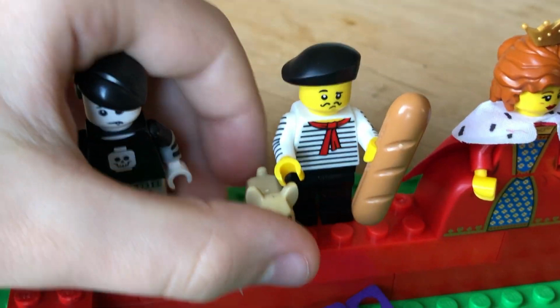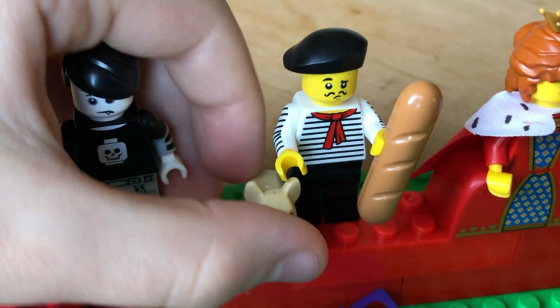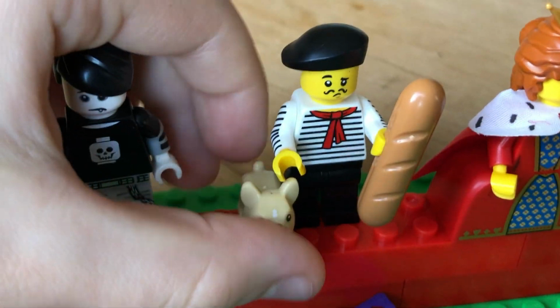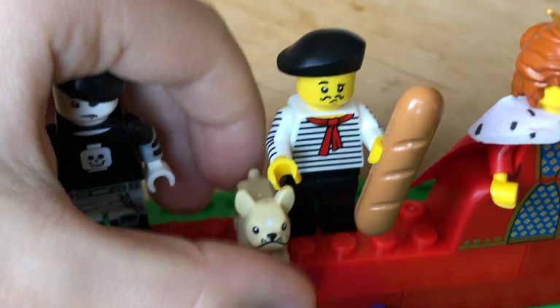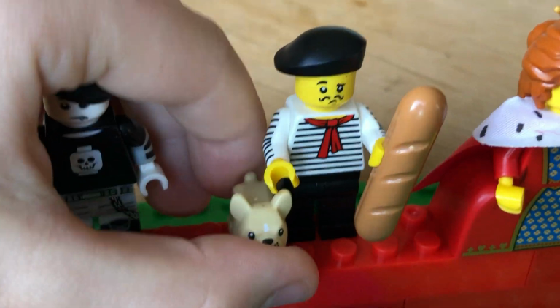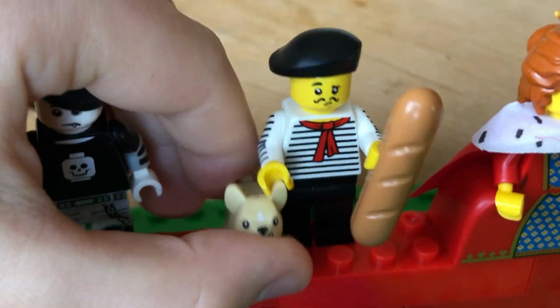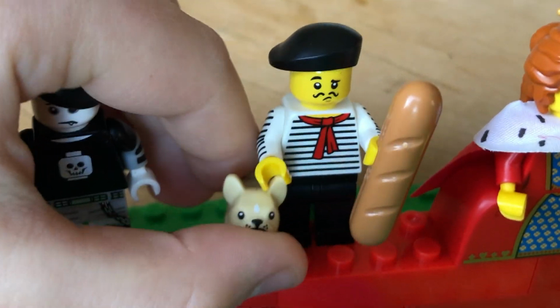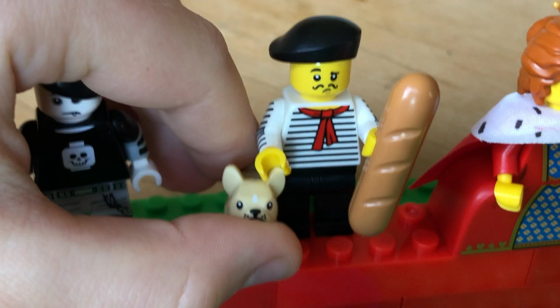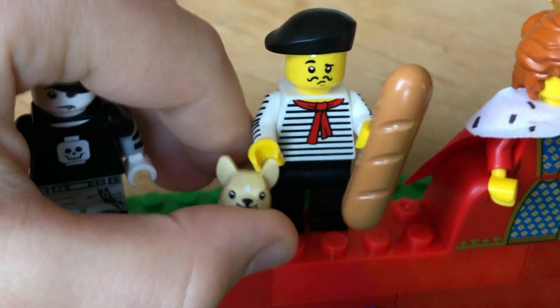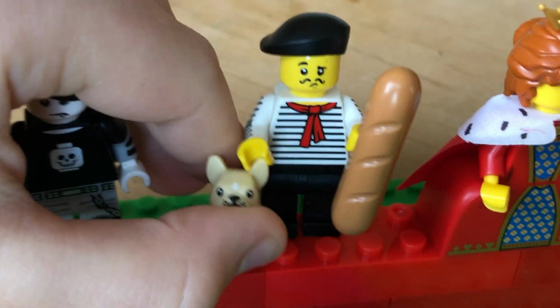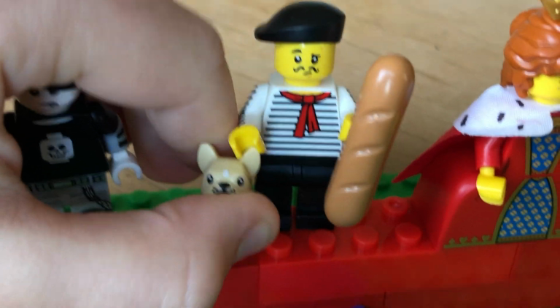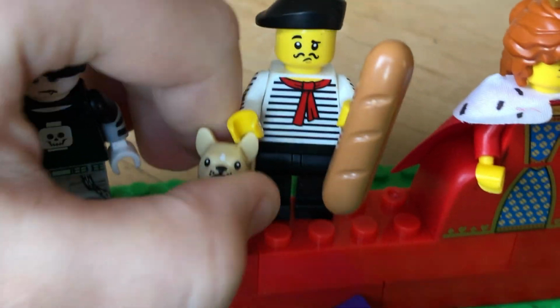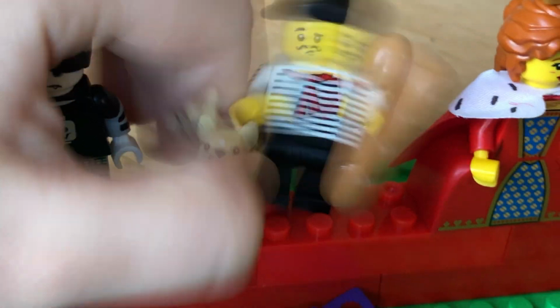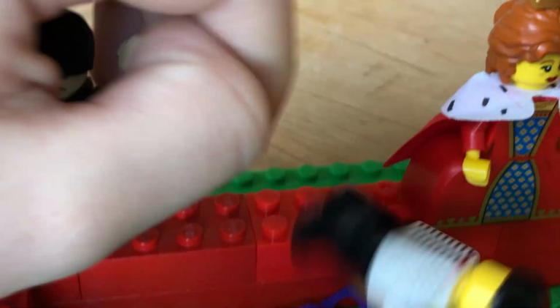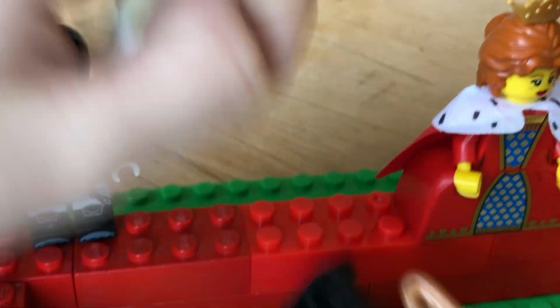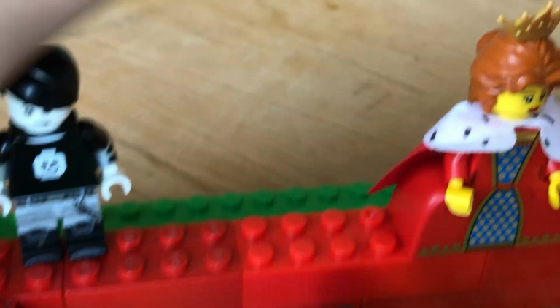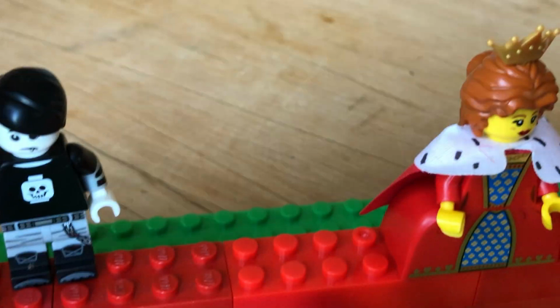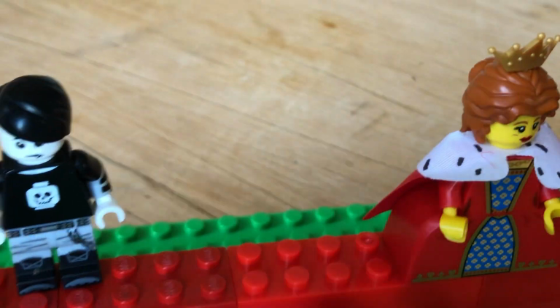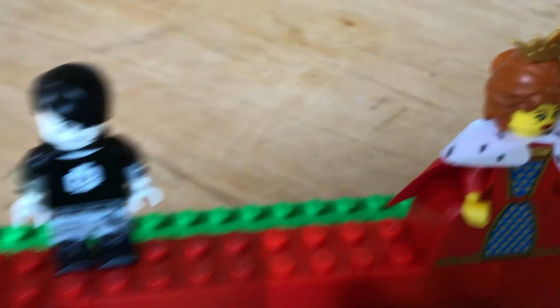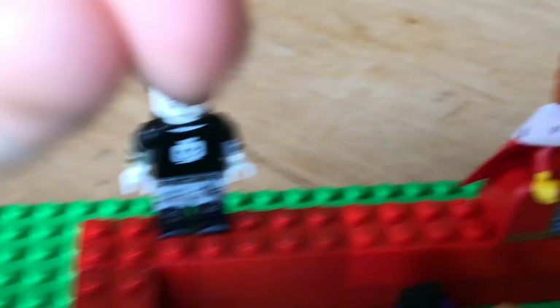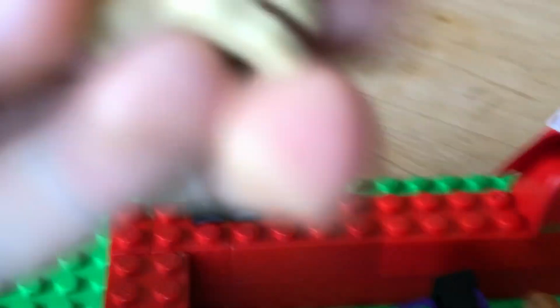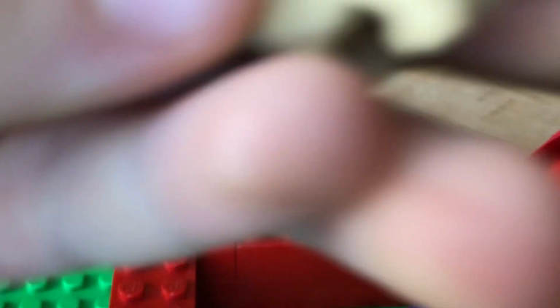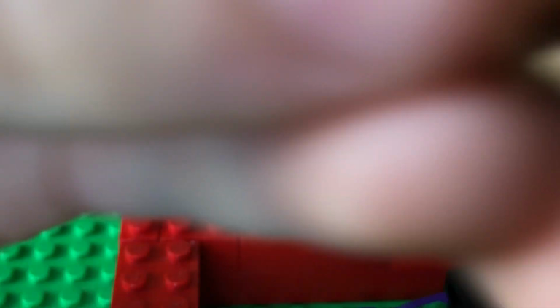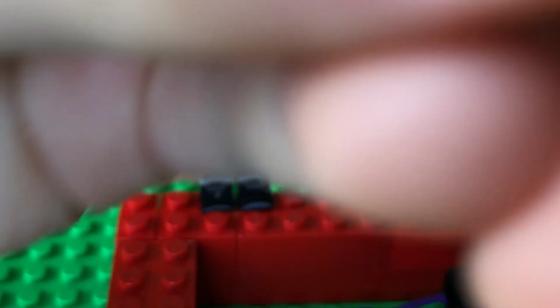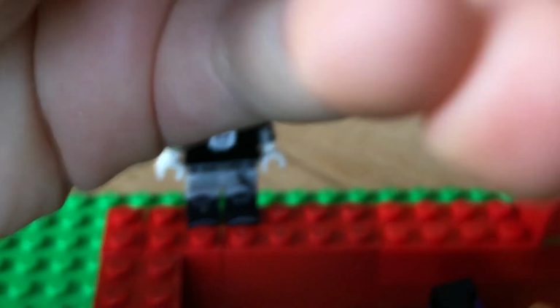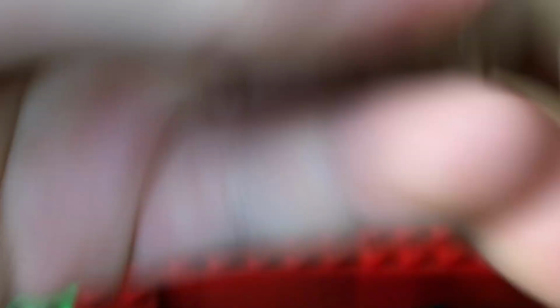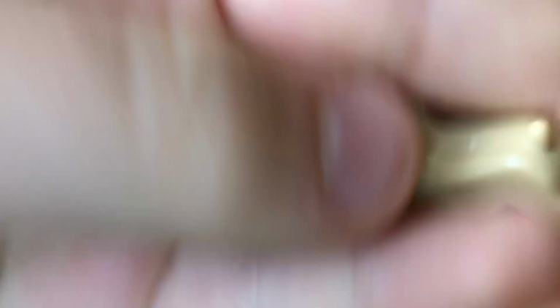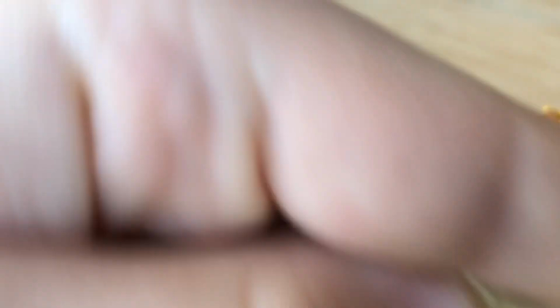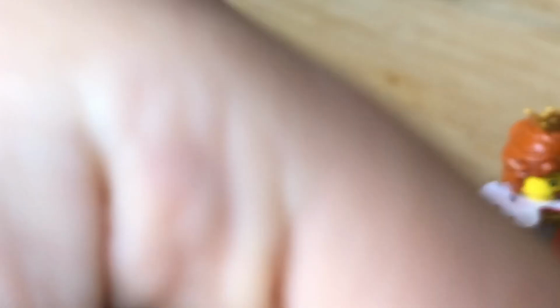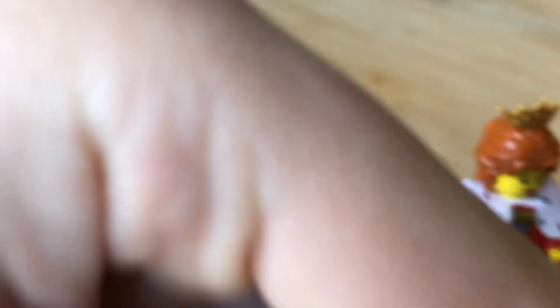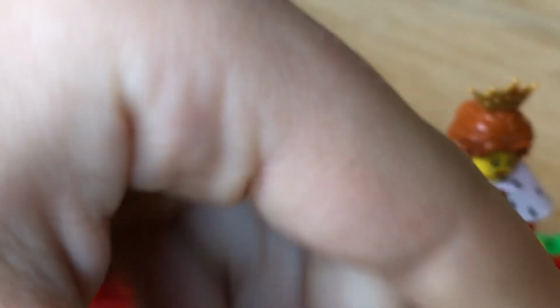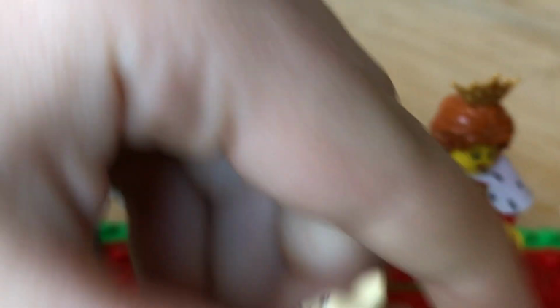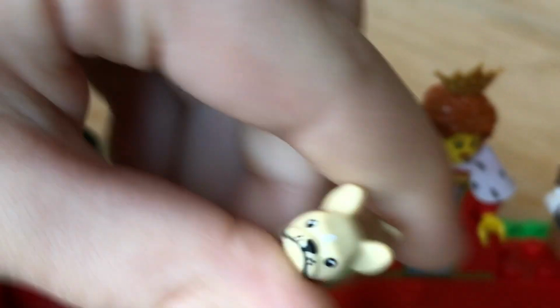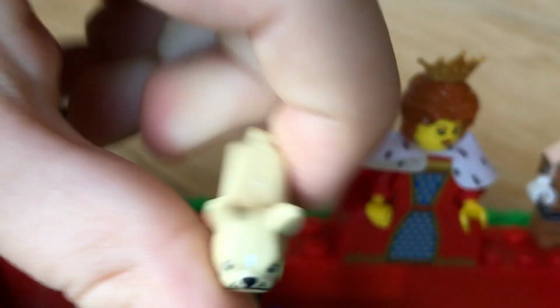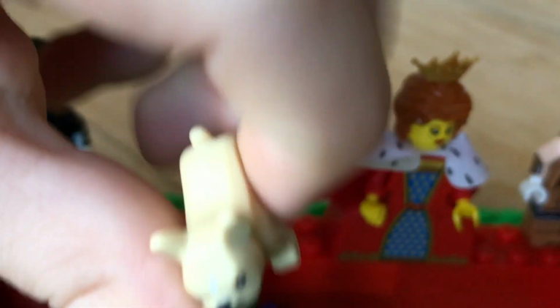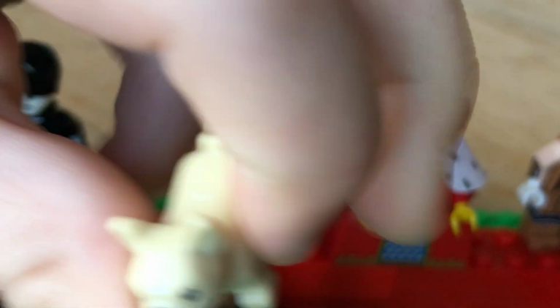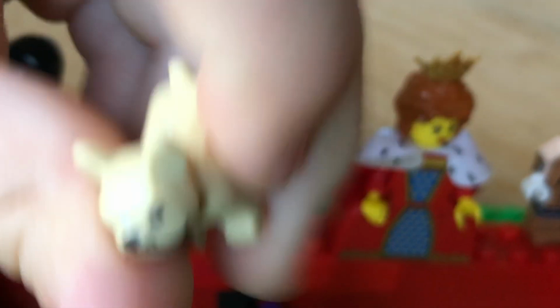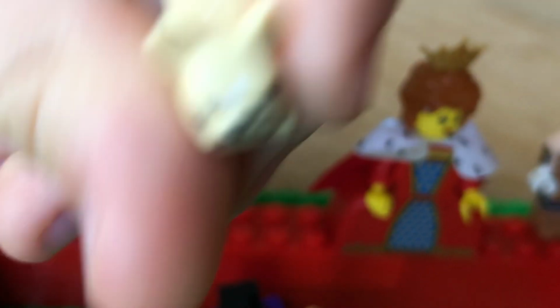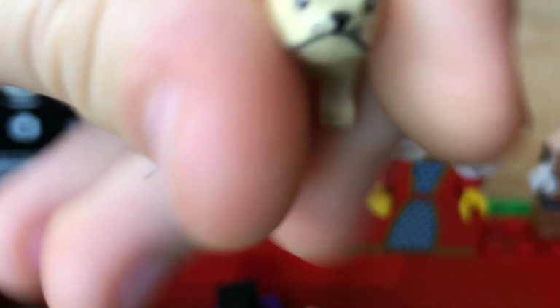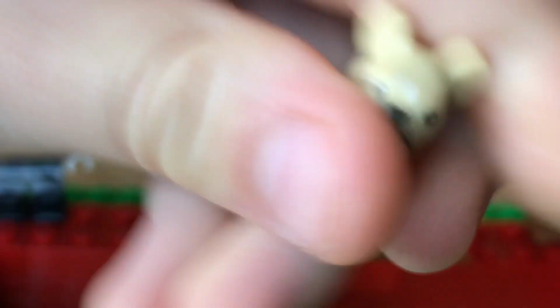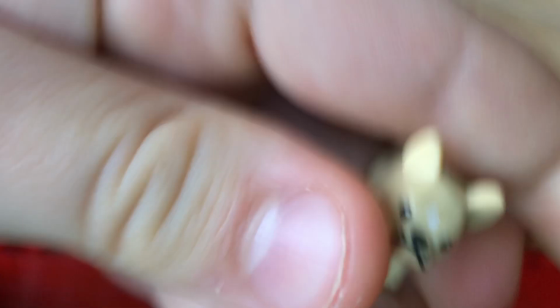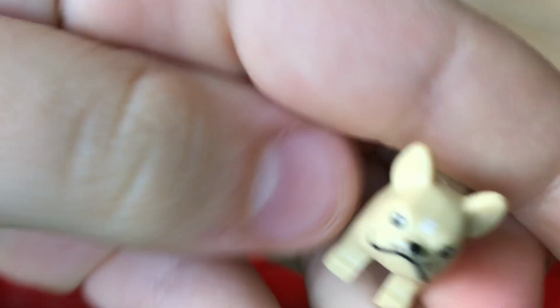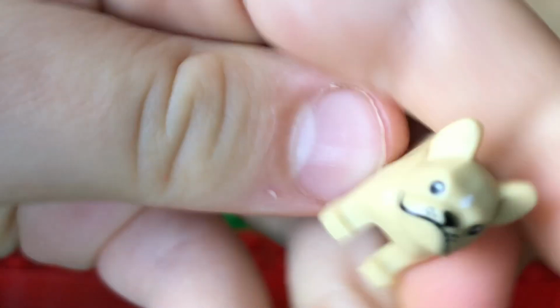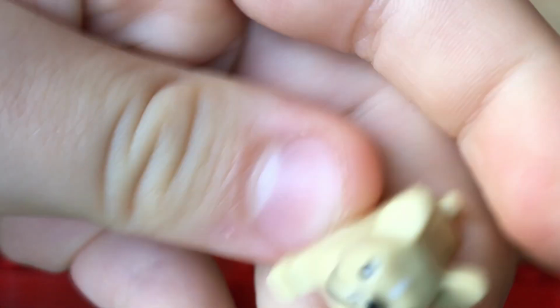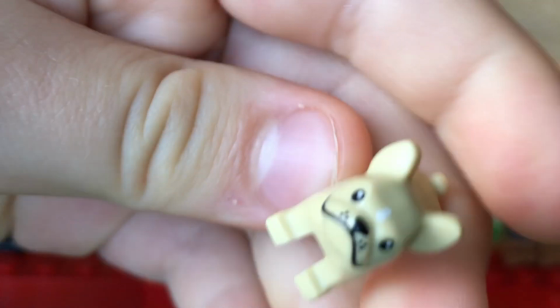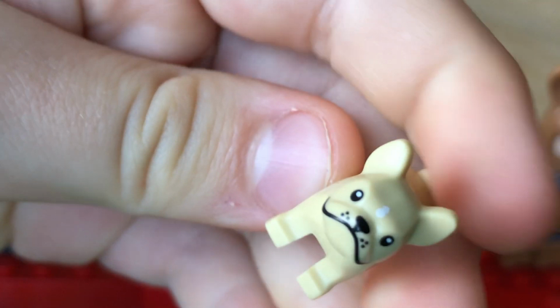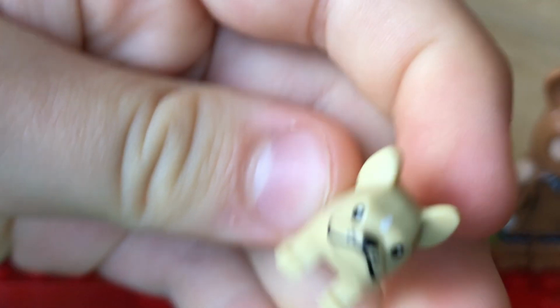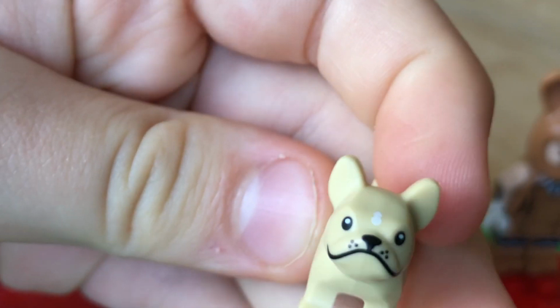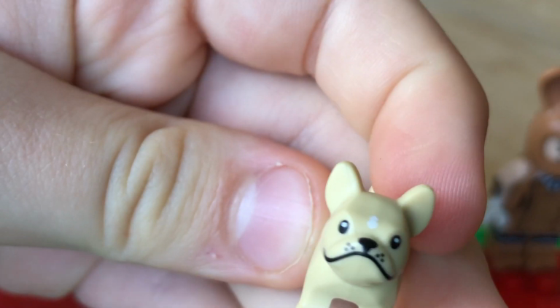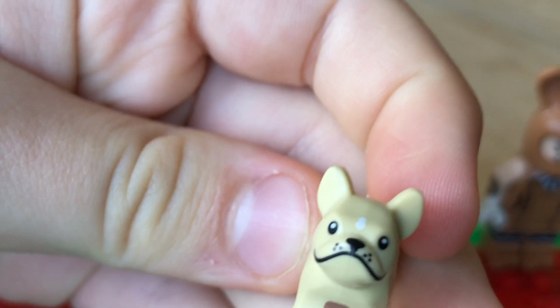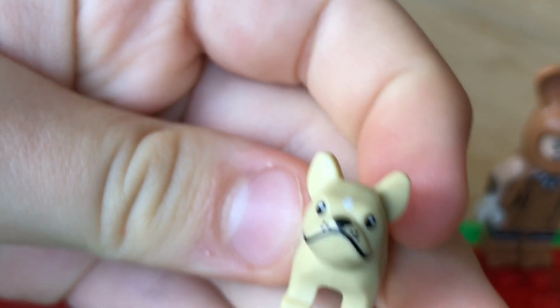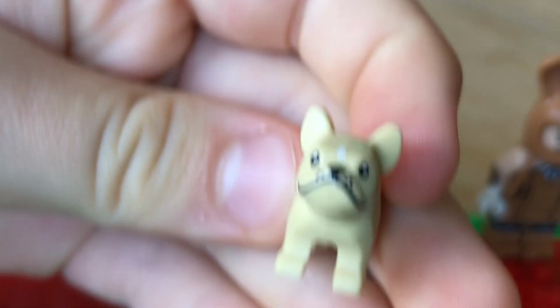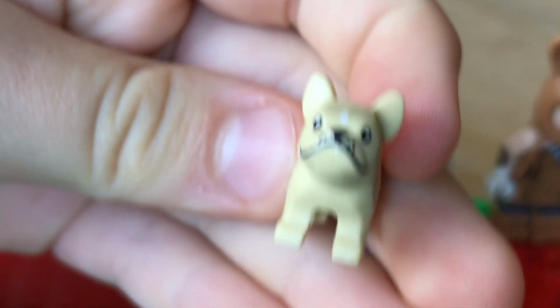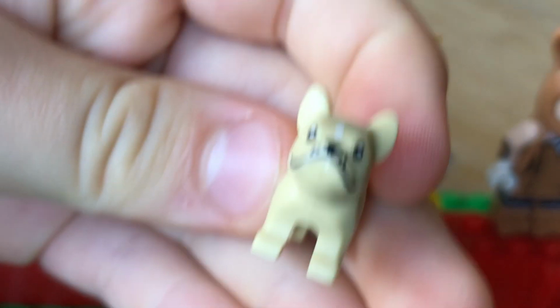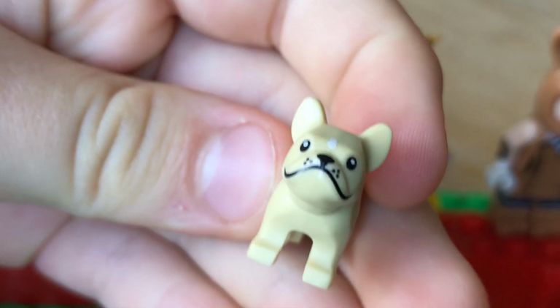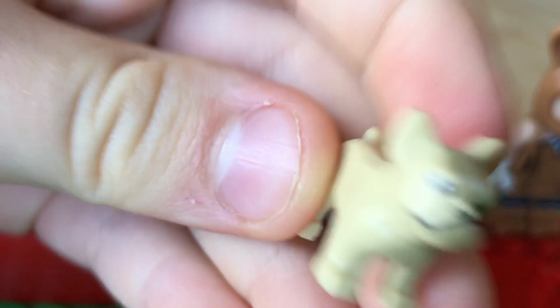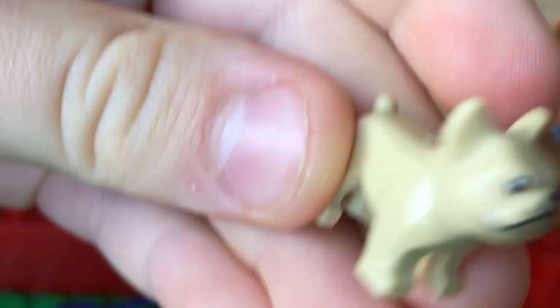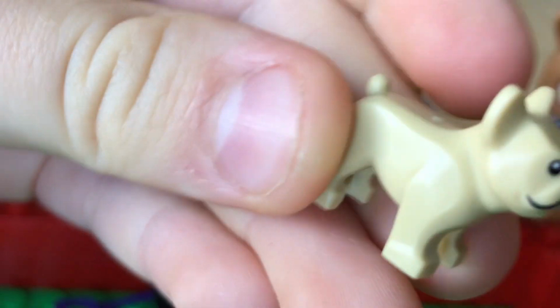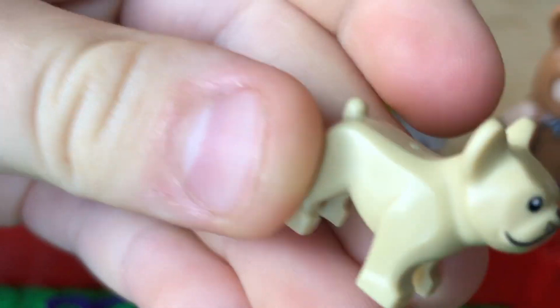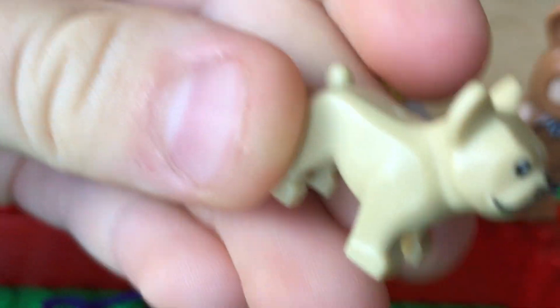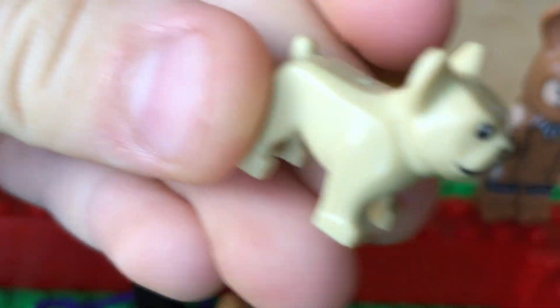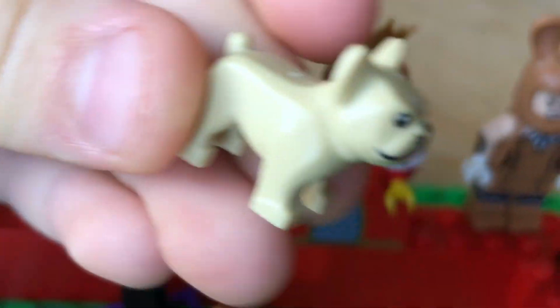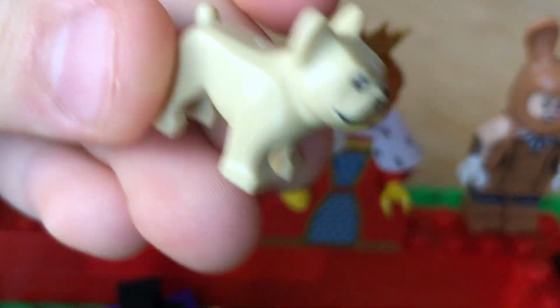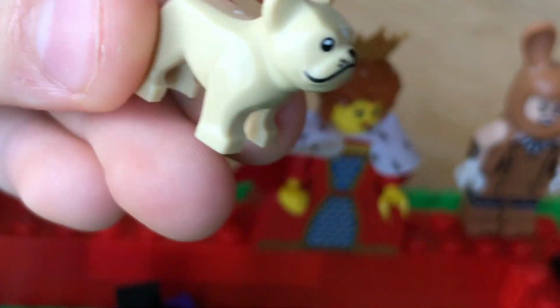I really love this bulldog piece. Oh, he fell over. I'll just try and get it in the position. So cute.